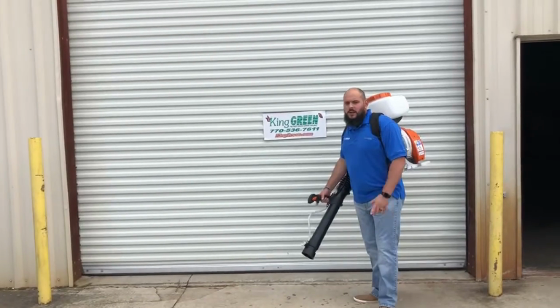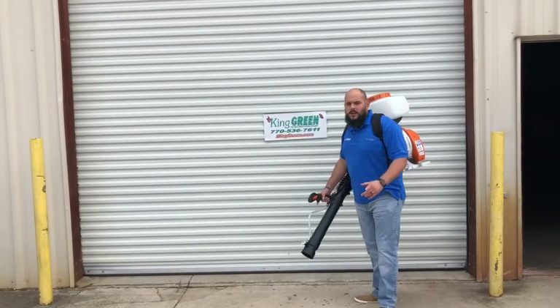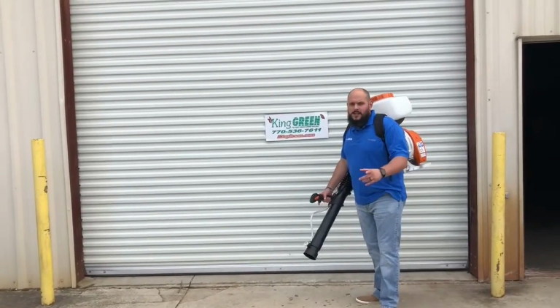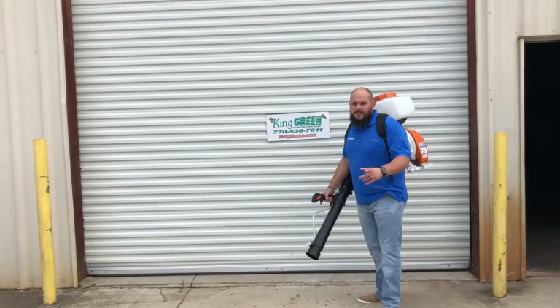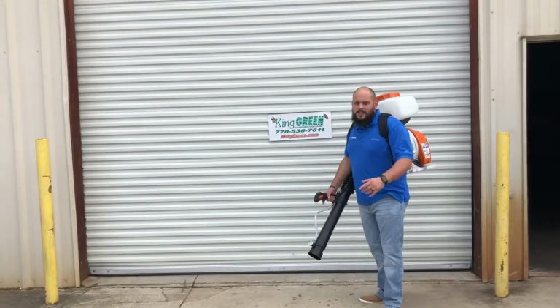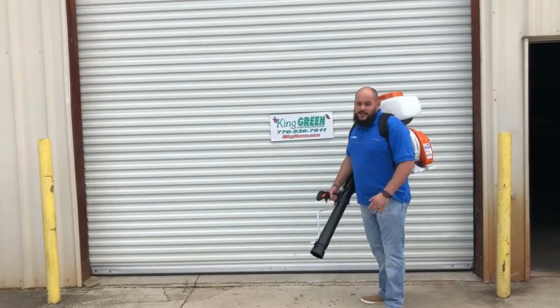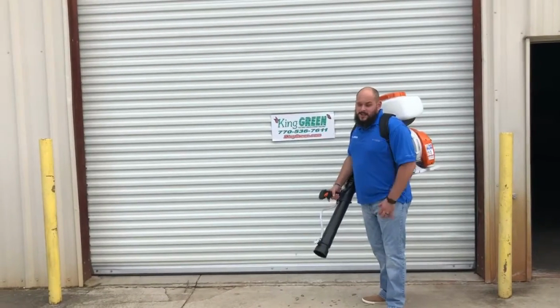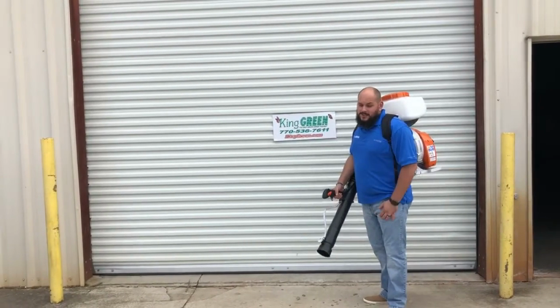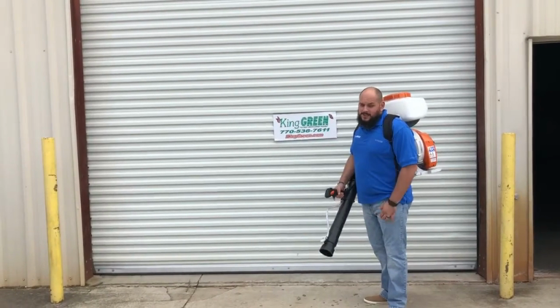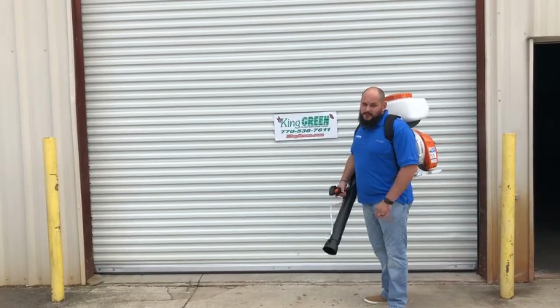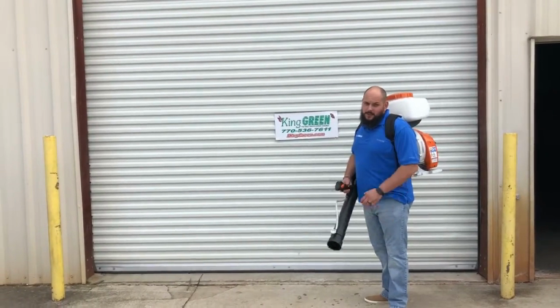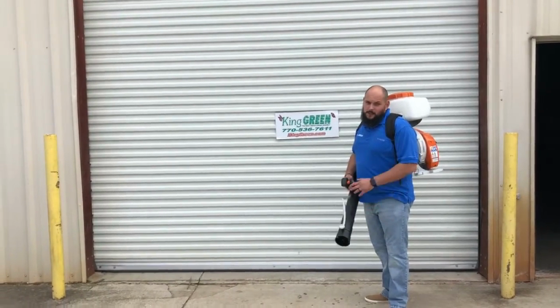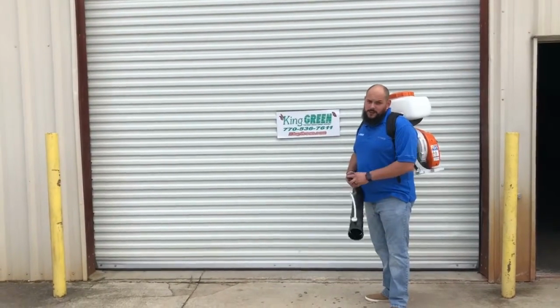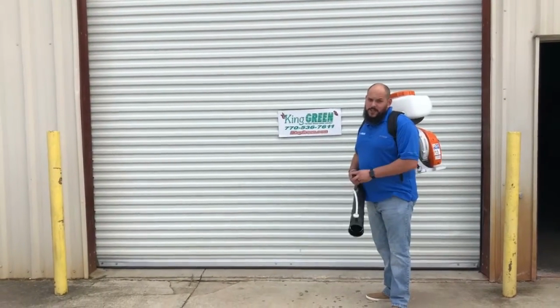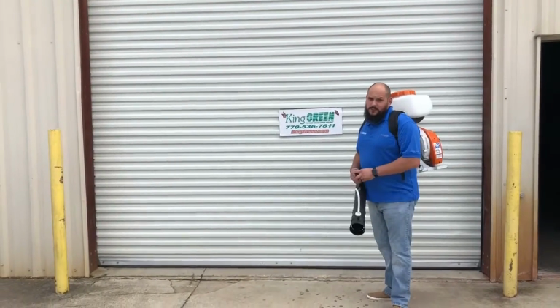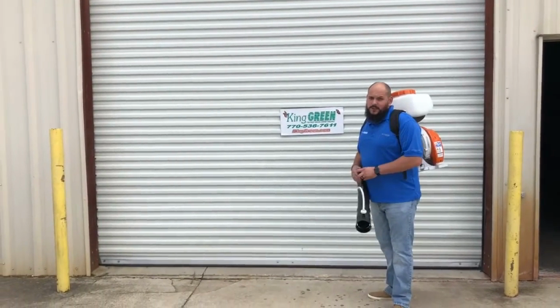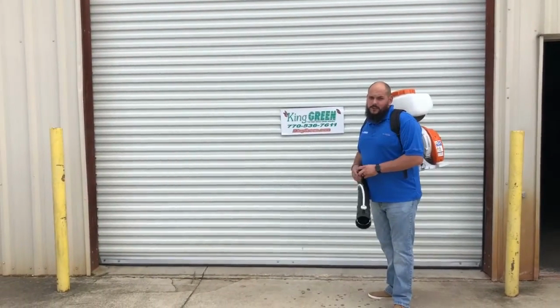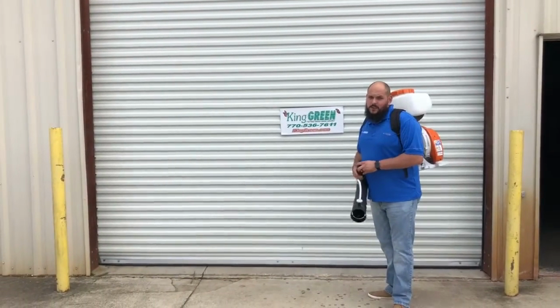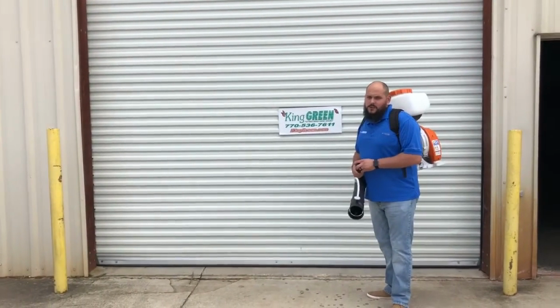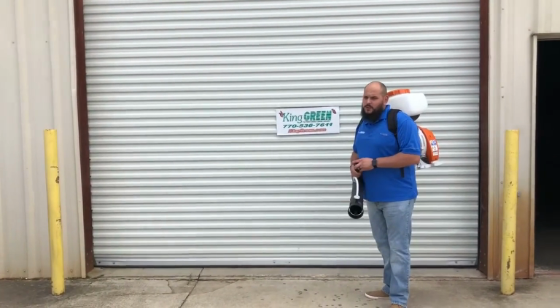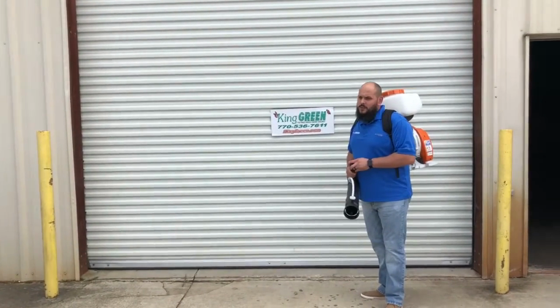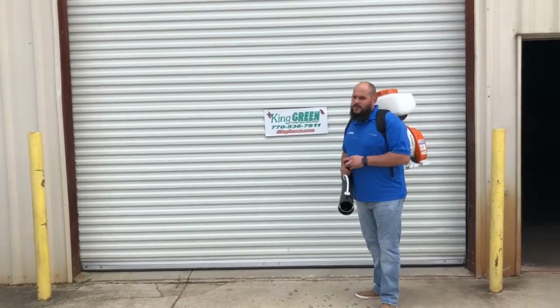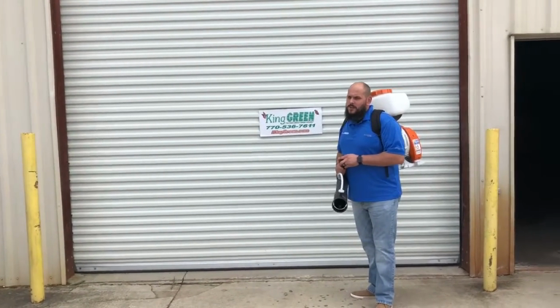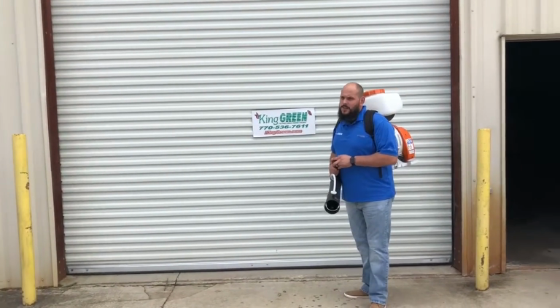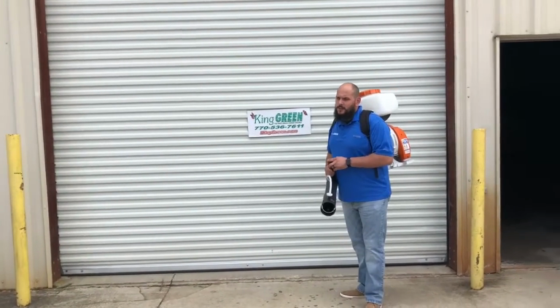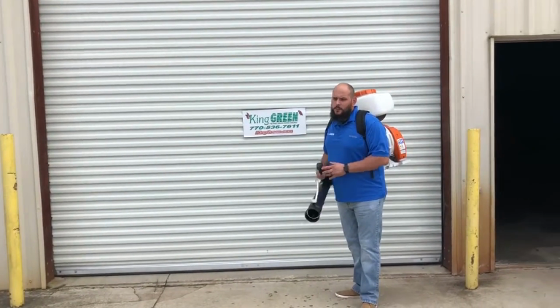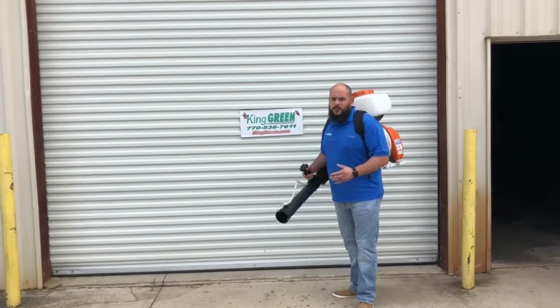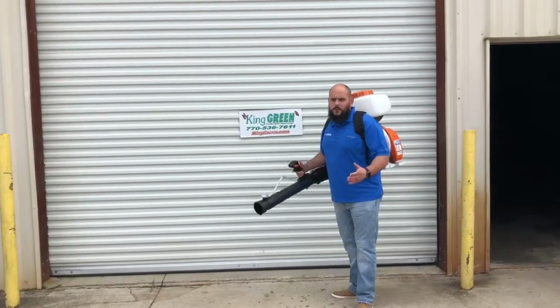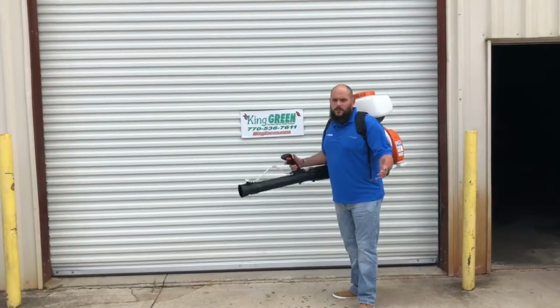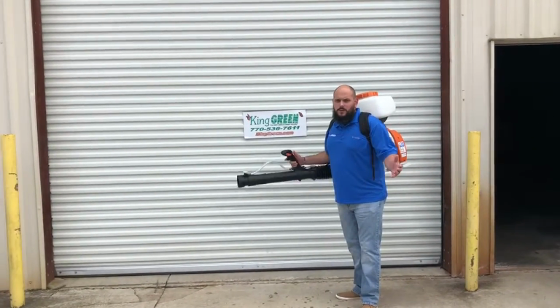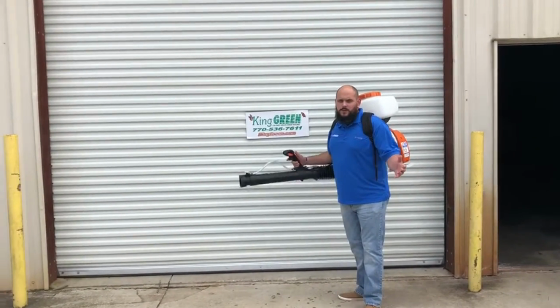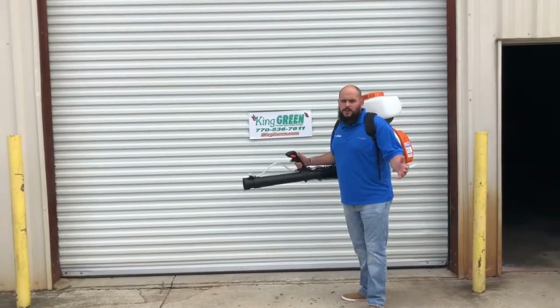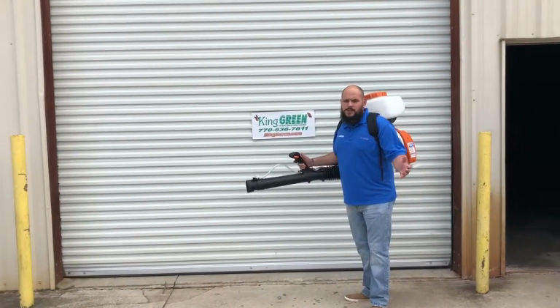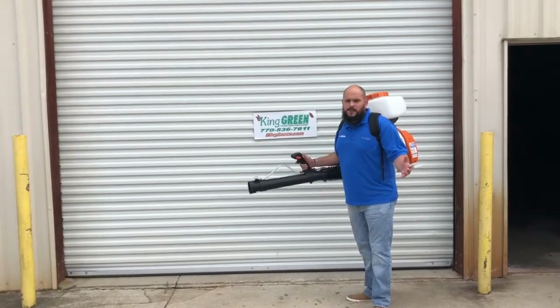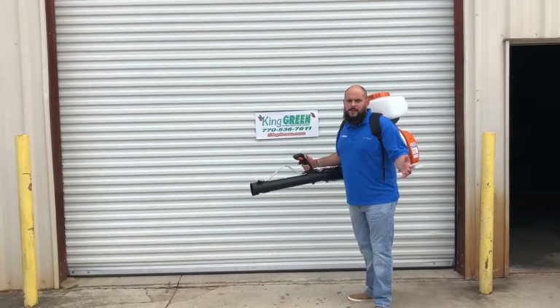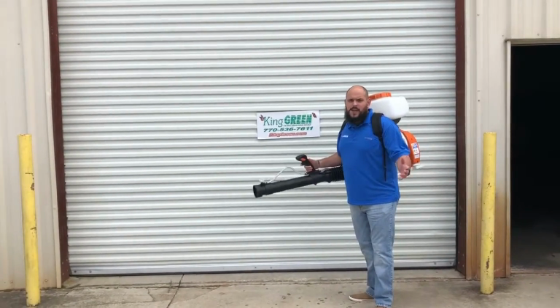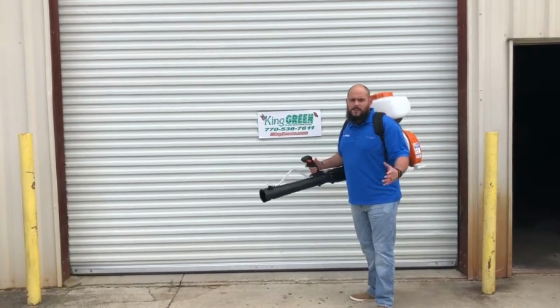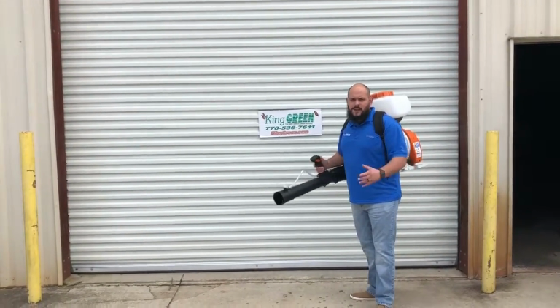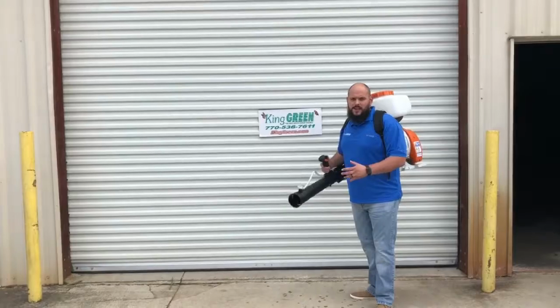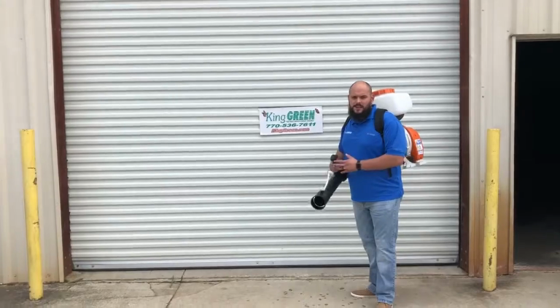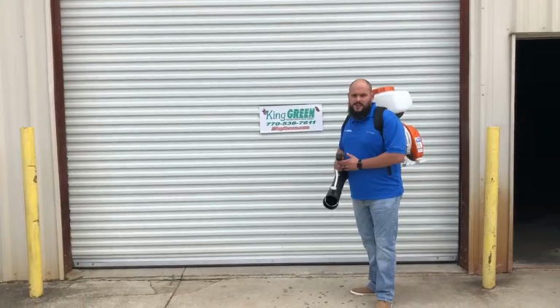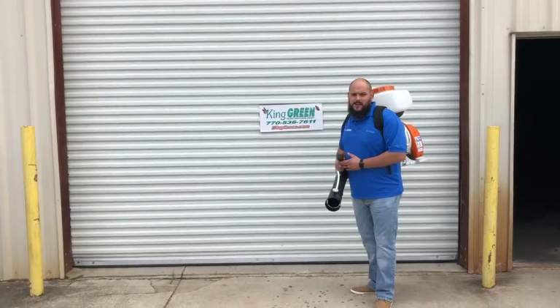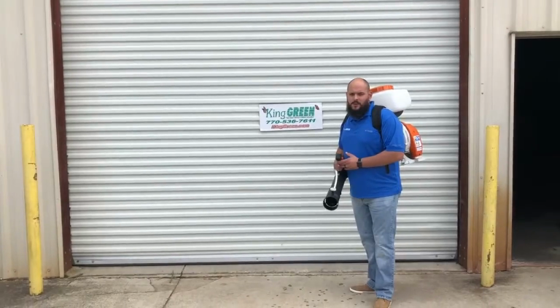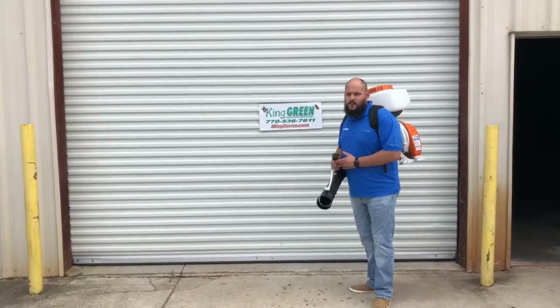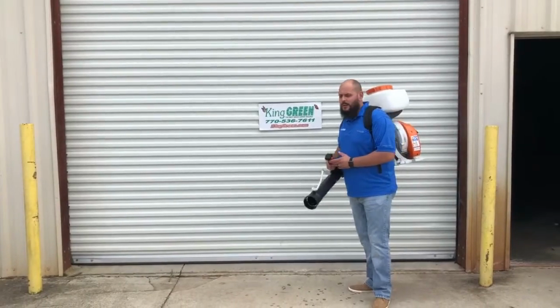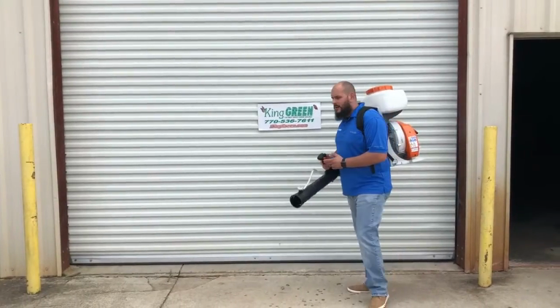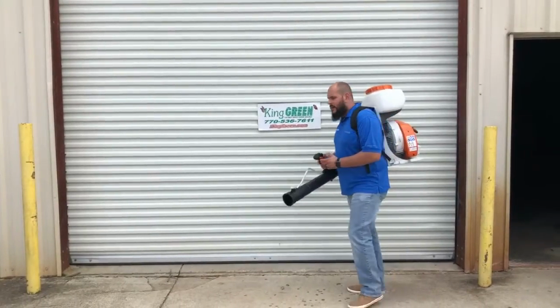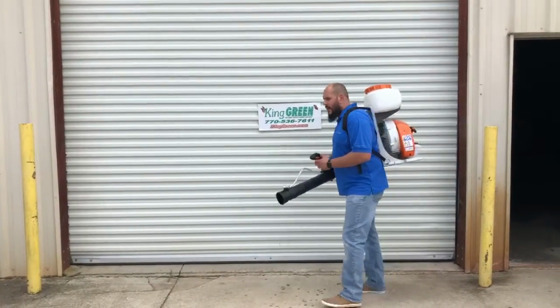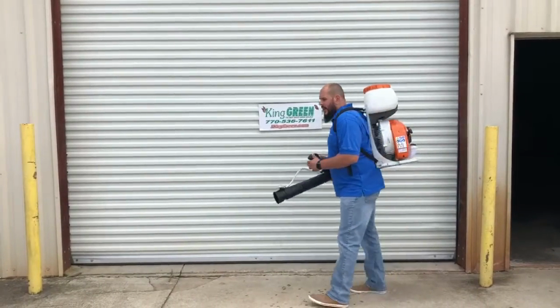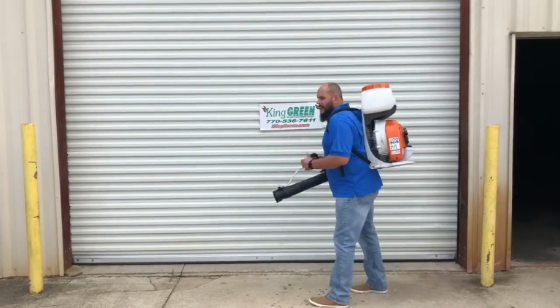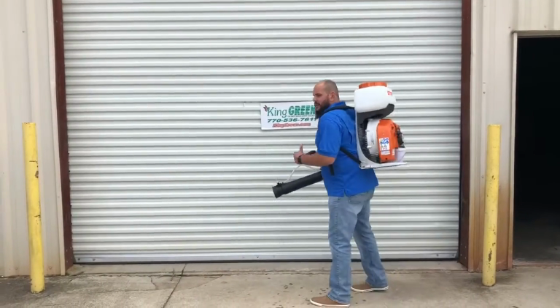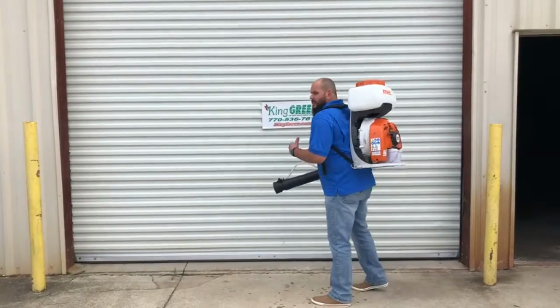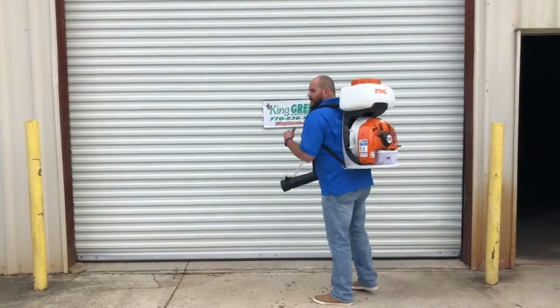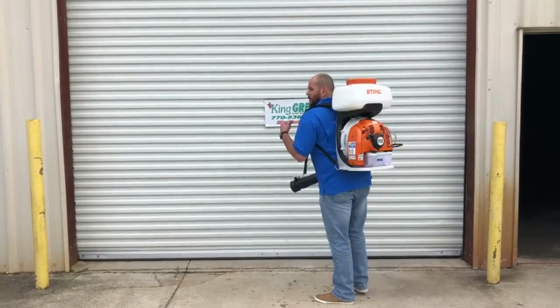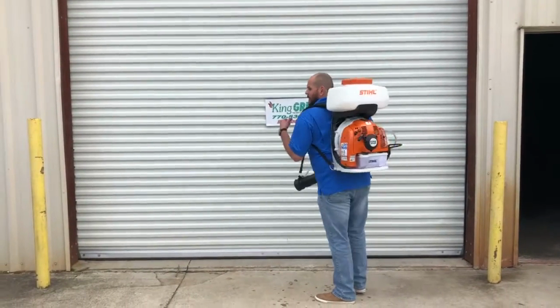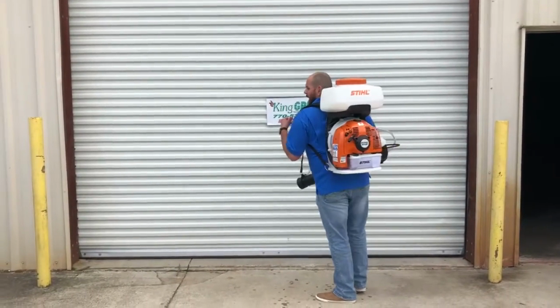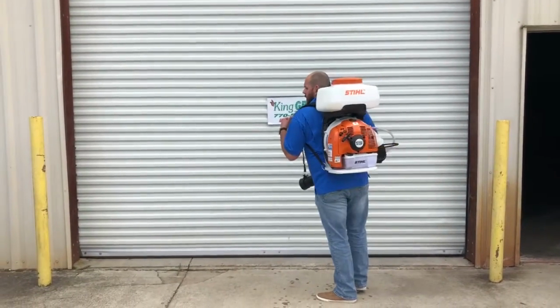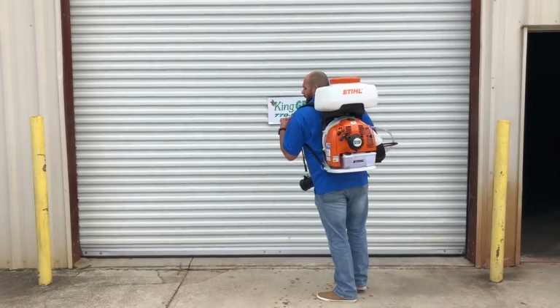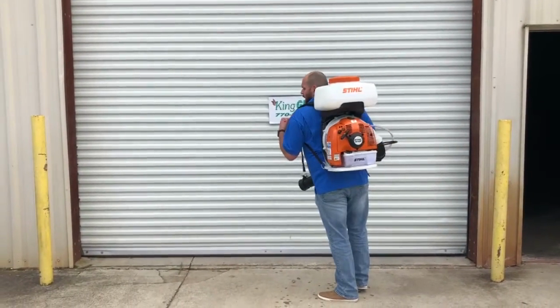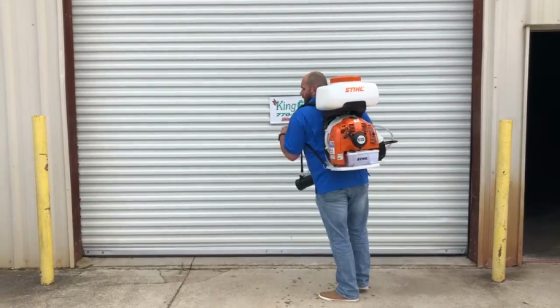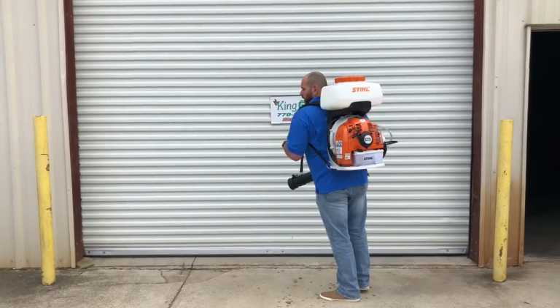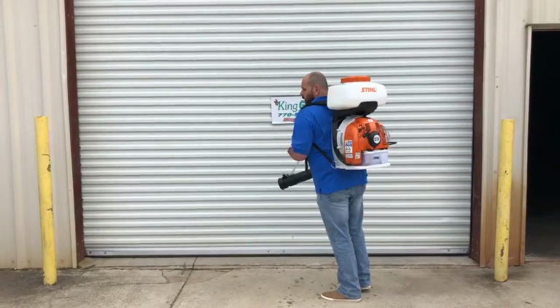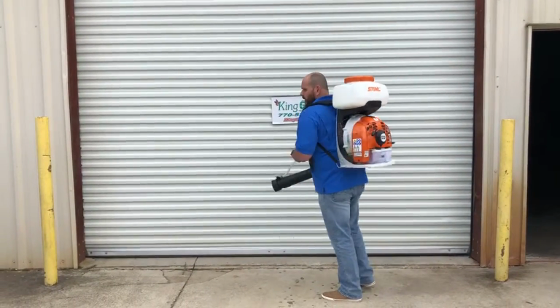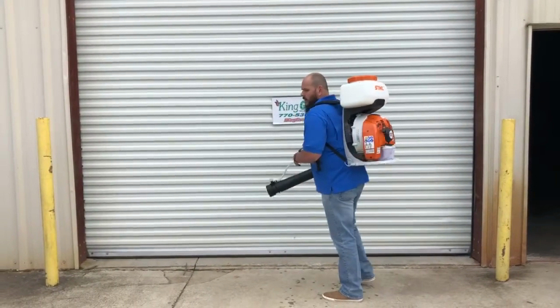Hey, it's David here with King Green Lawn Service today. If you're wondering what this crazy backpack is I have on, this is our backpack blower.